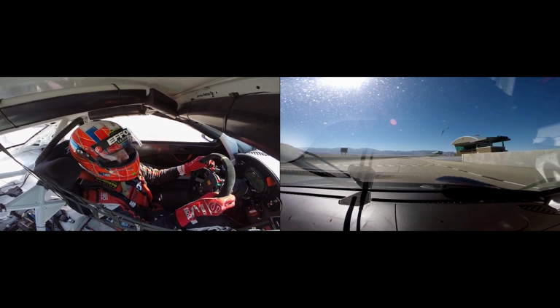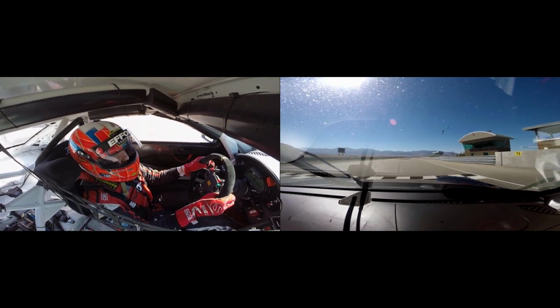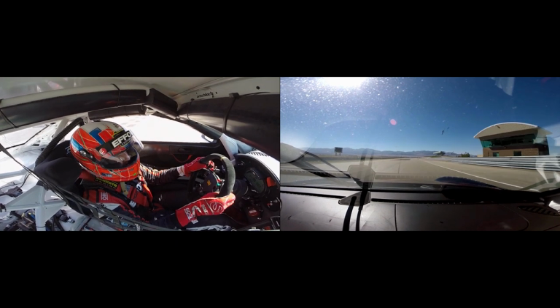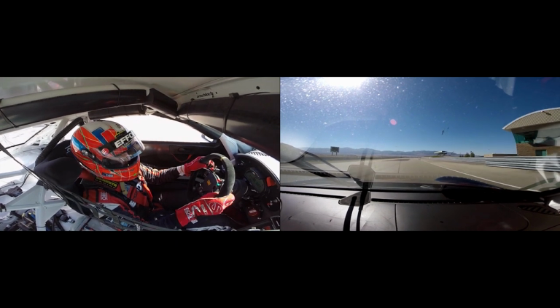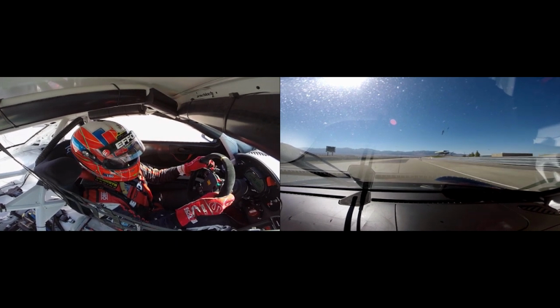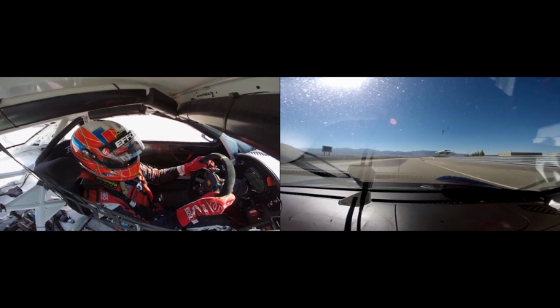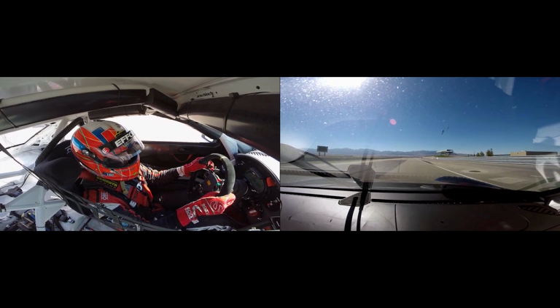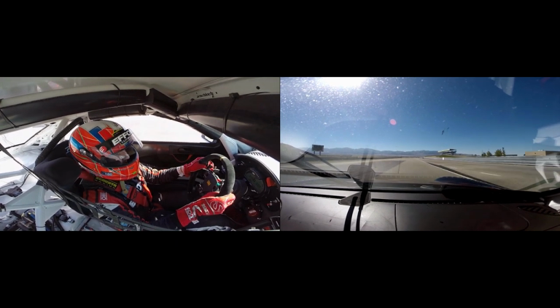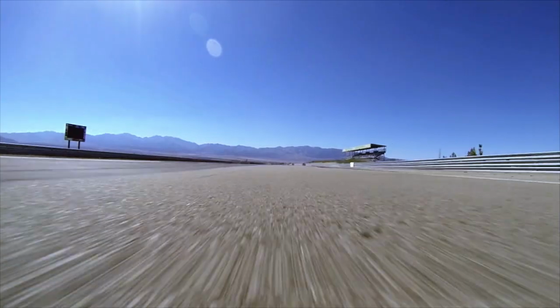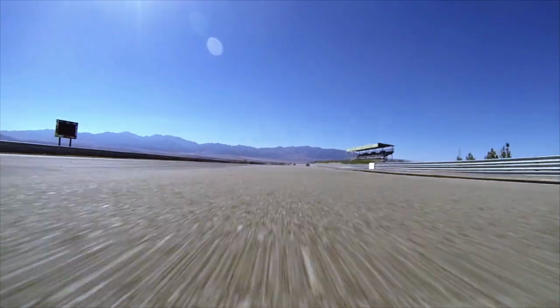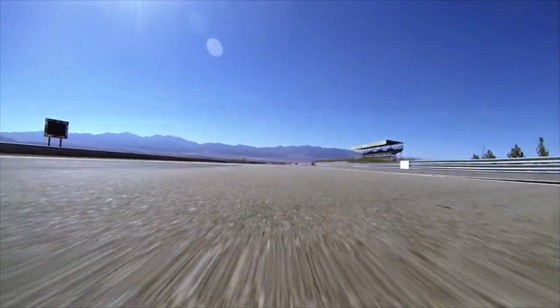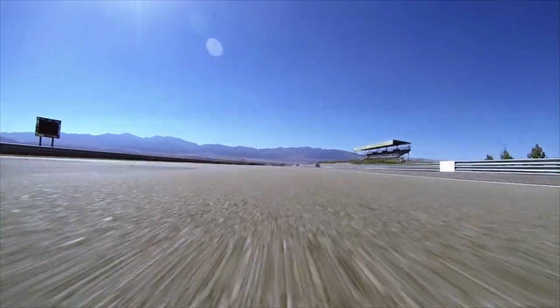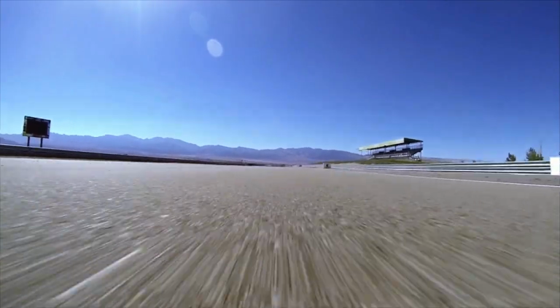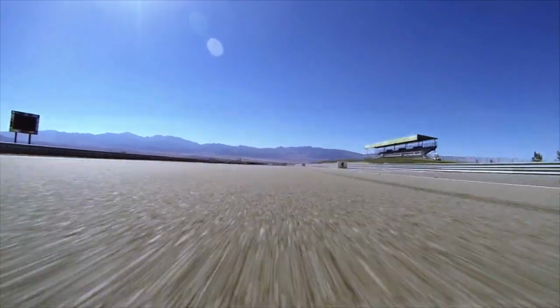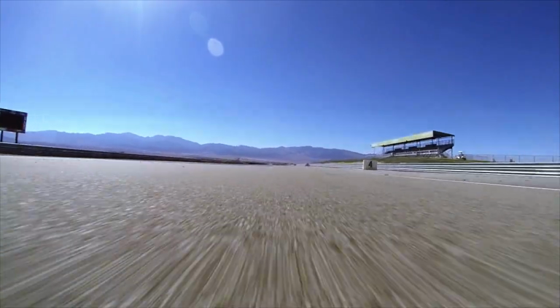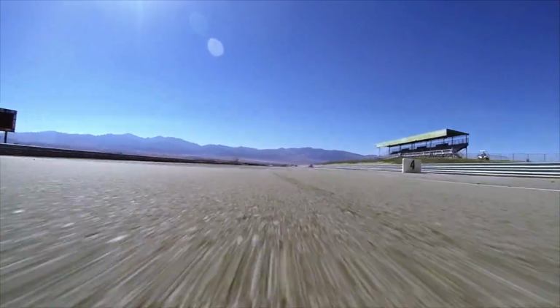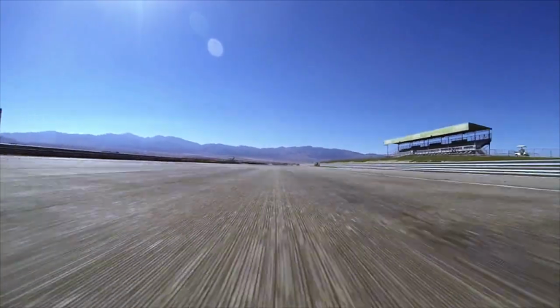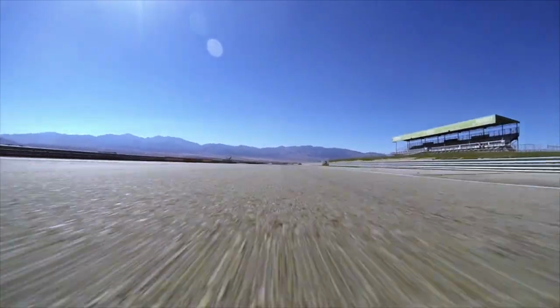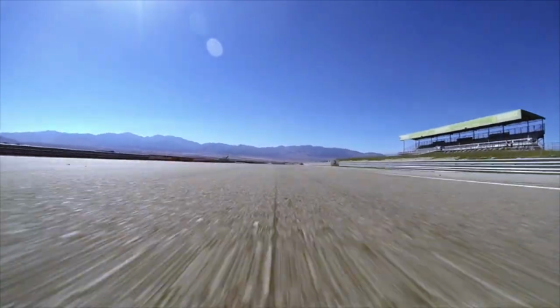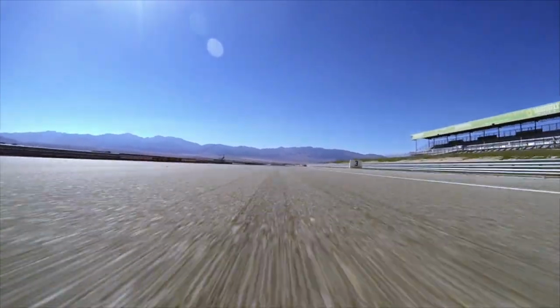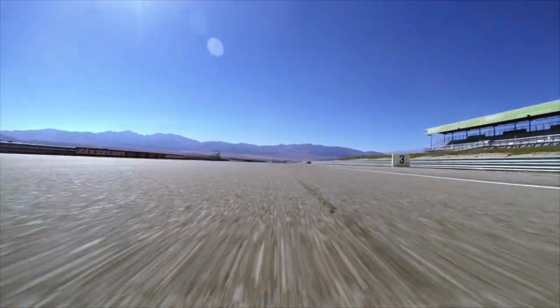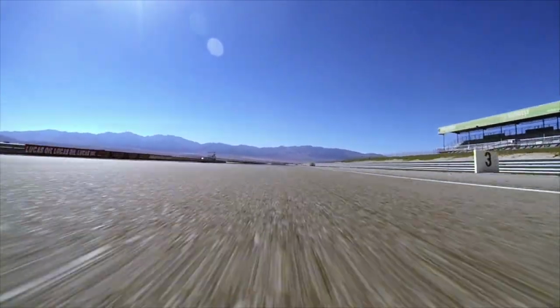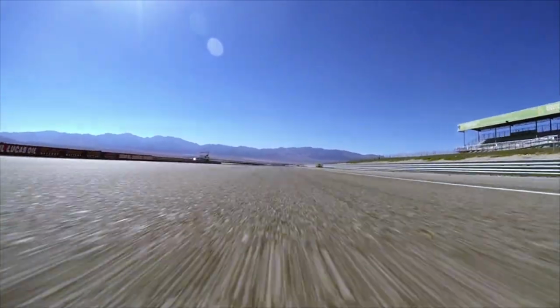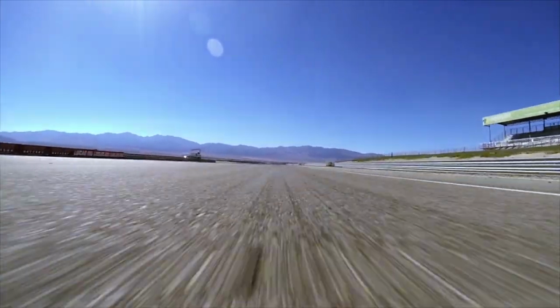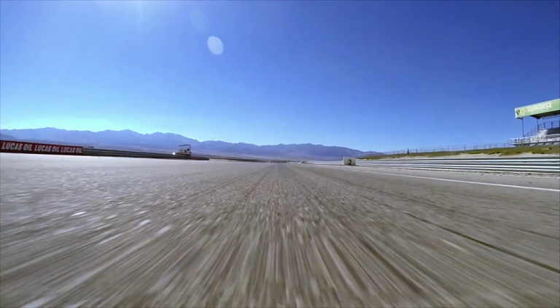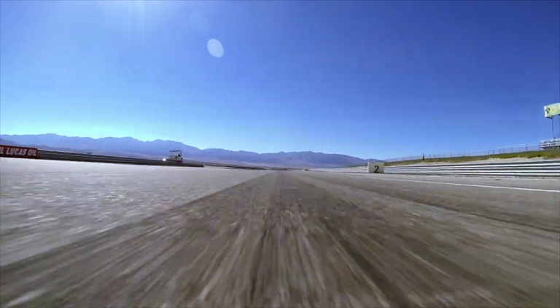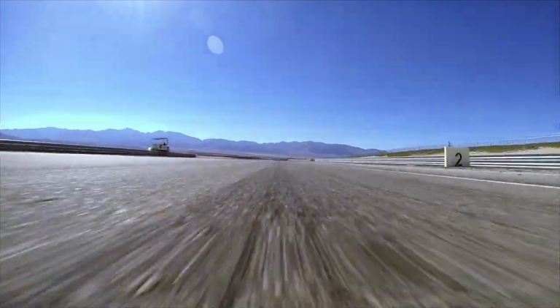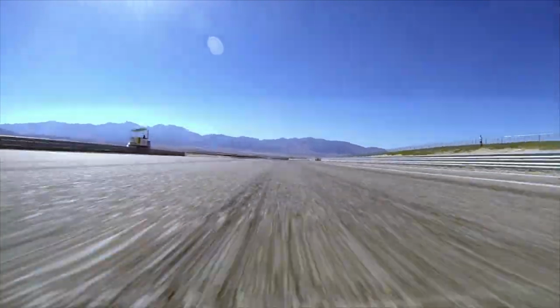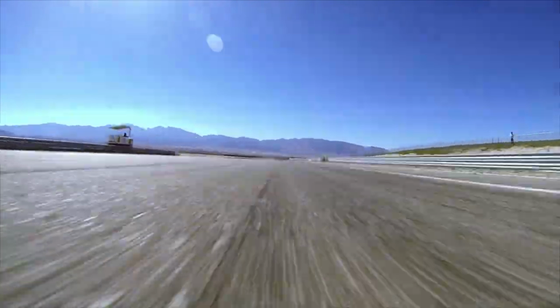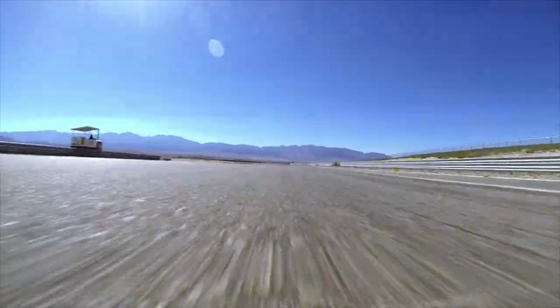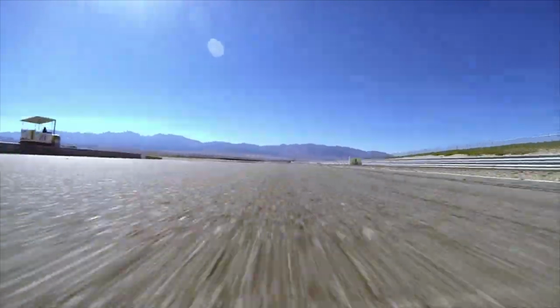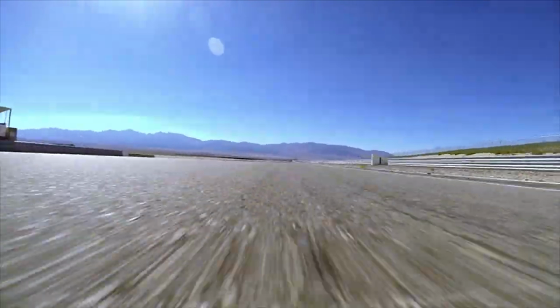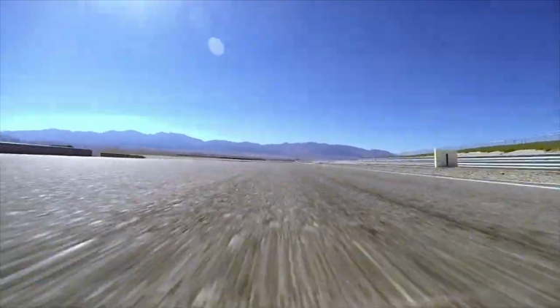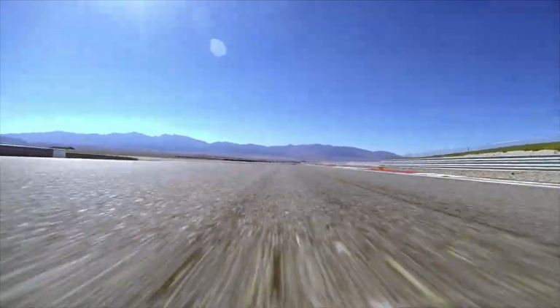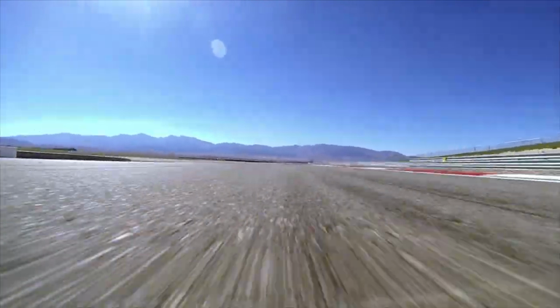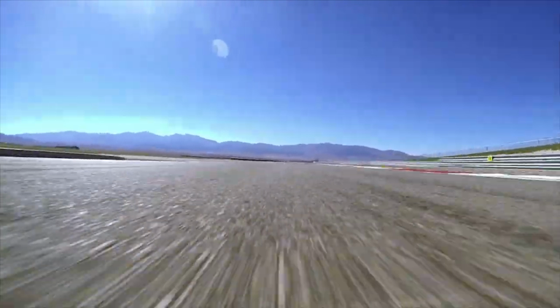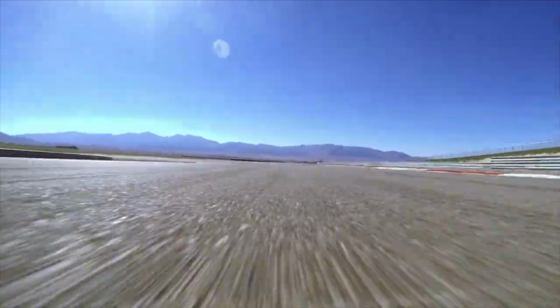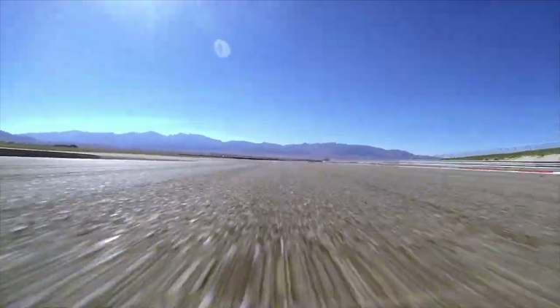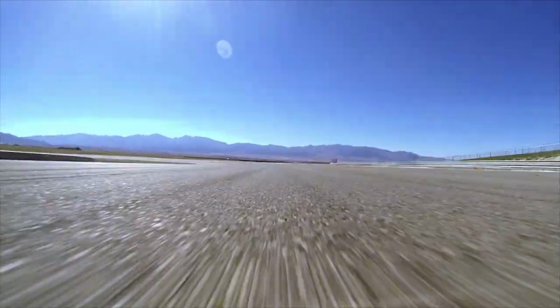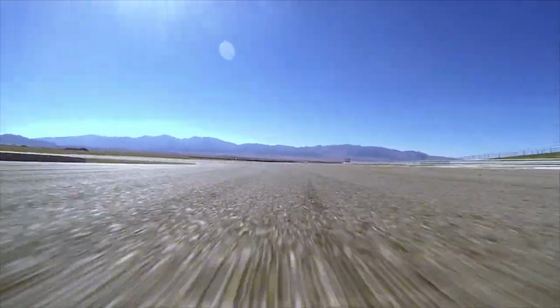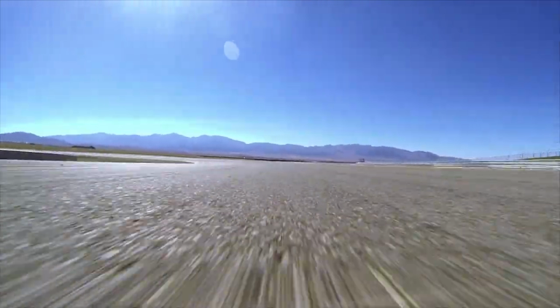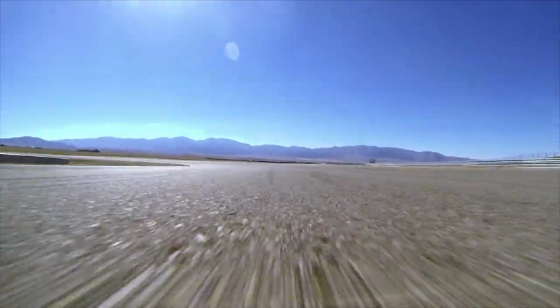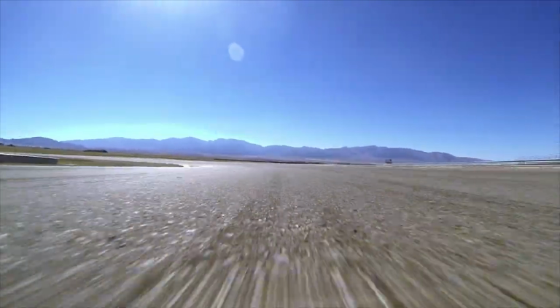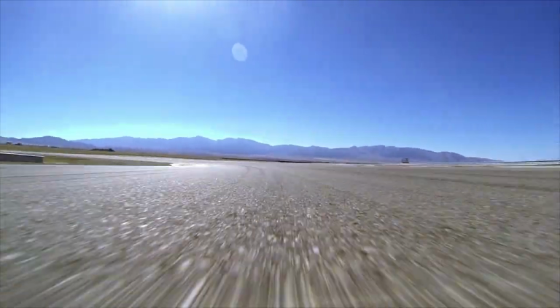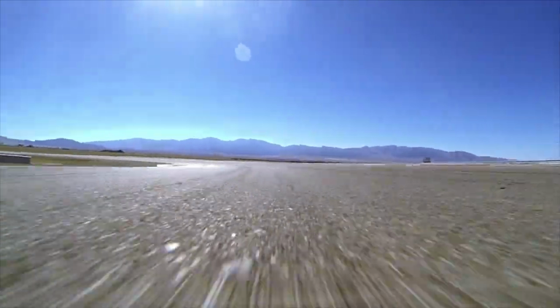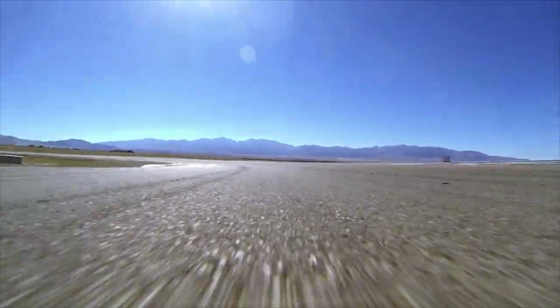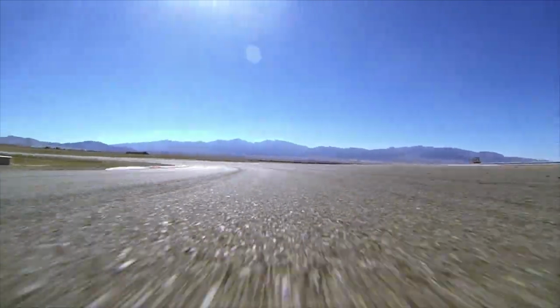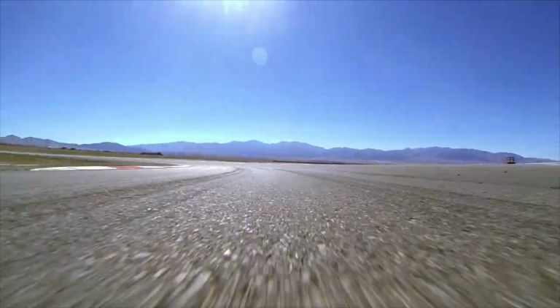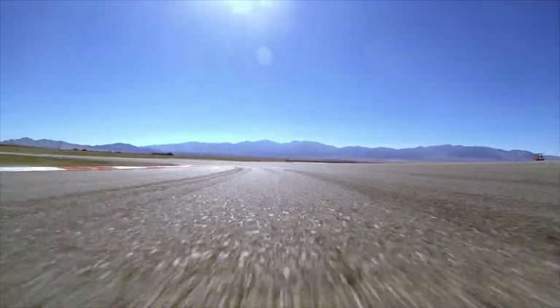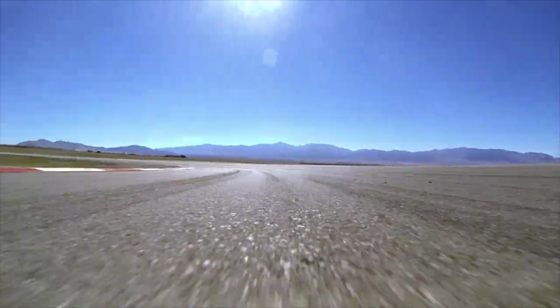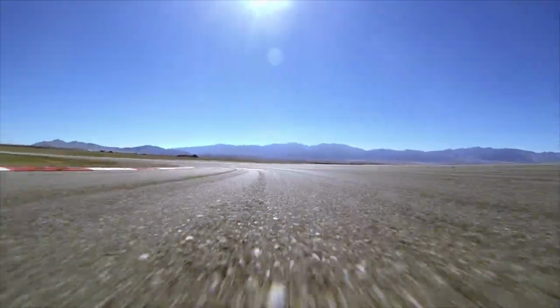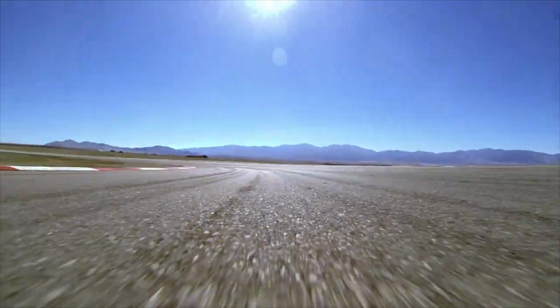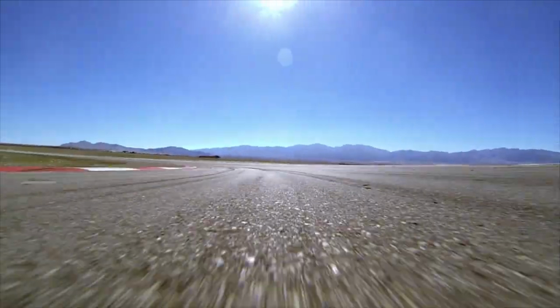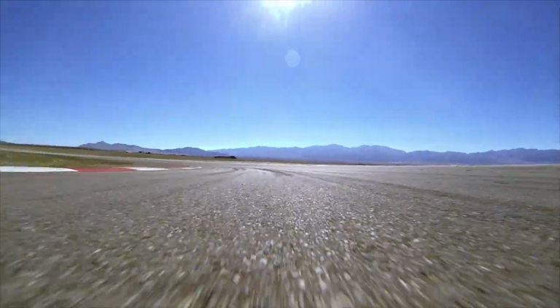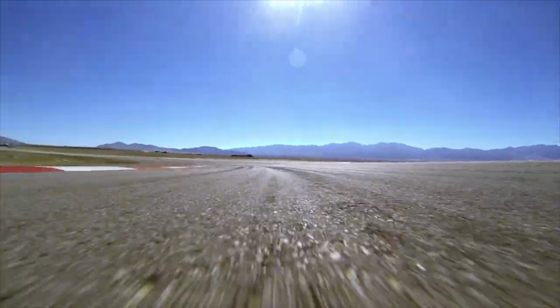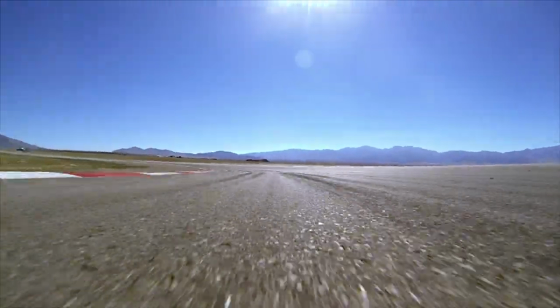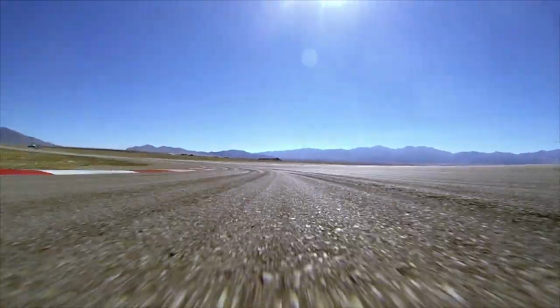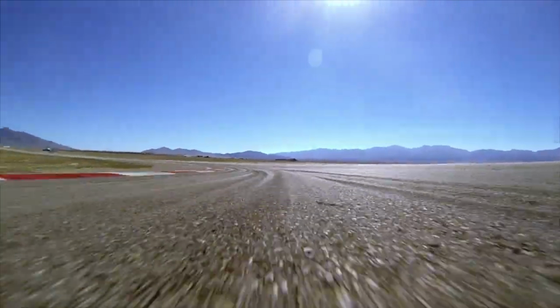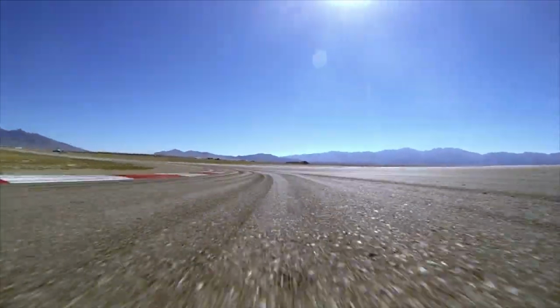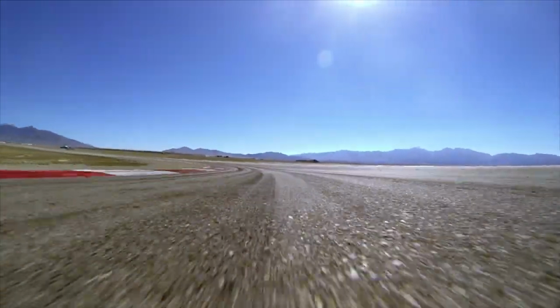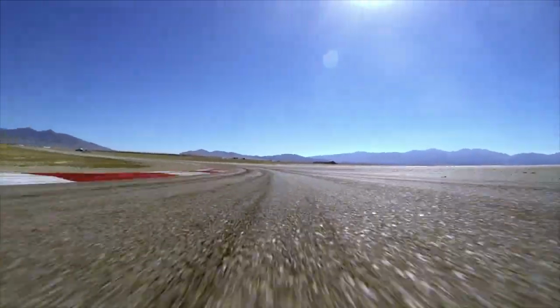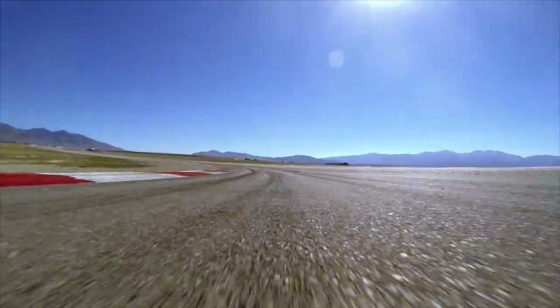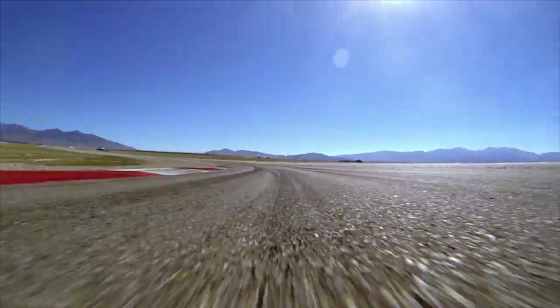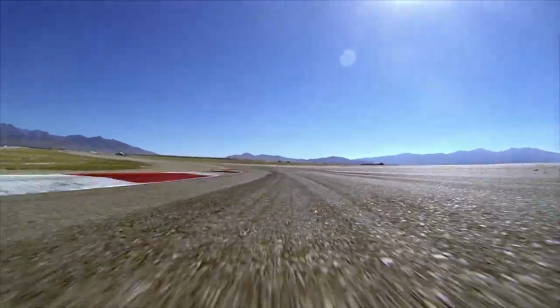We're entering Turn 1 now at 160 miles an hour, braking at the 2, 6th gear down to 3rd. It's important to get a really good exit here.